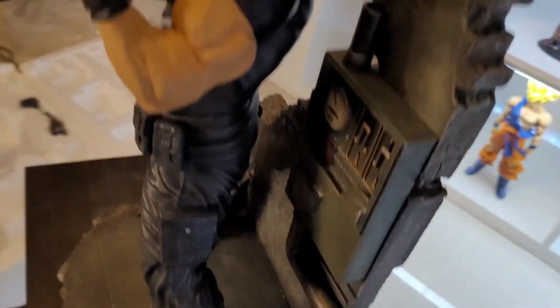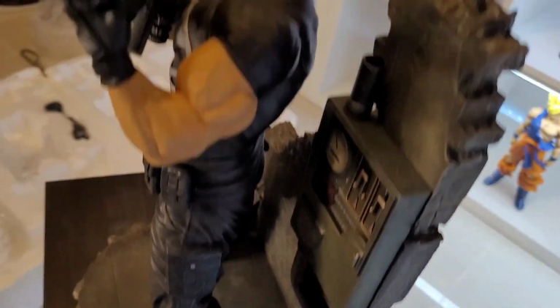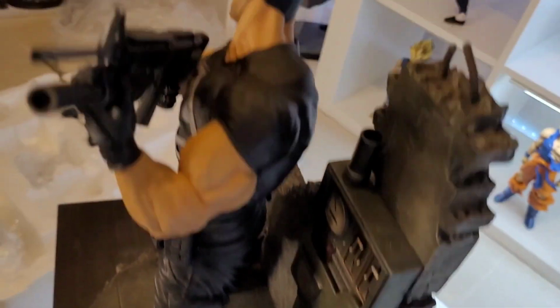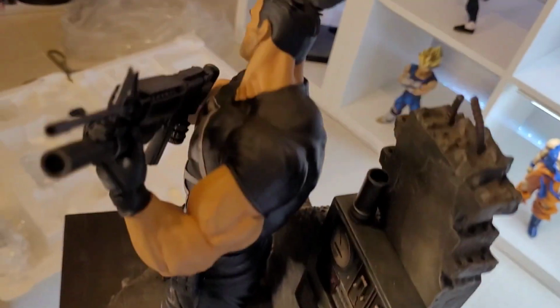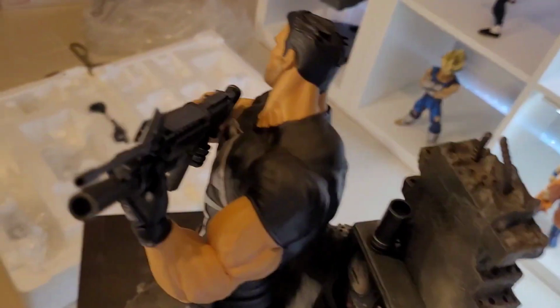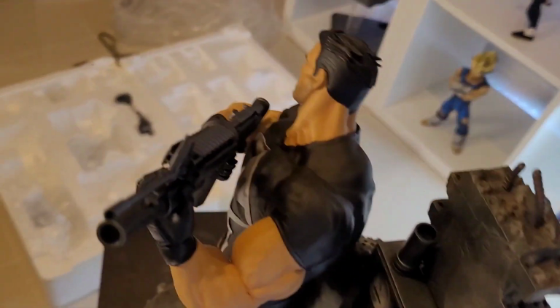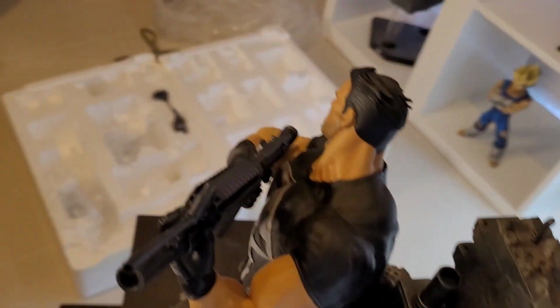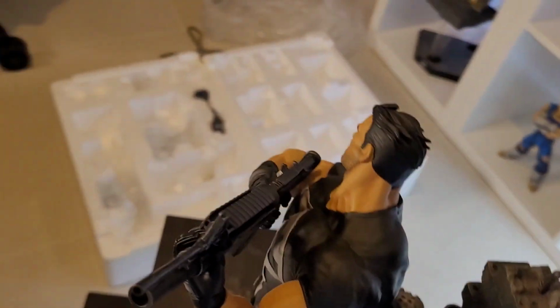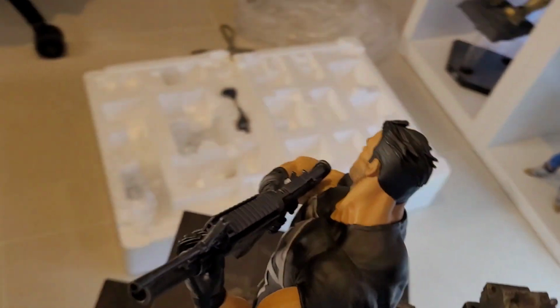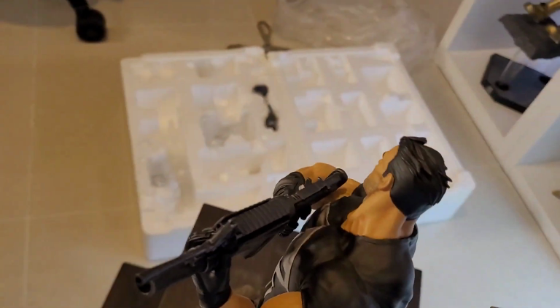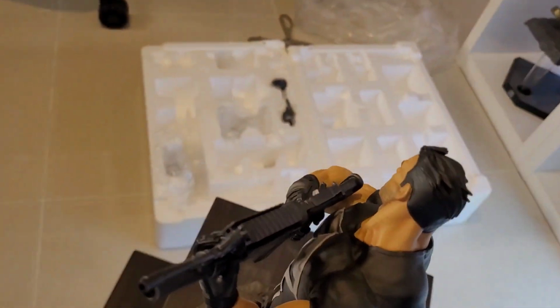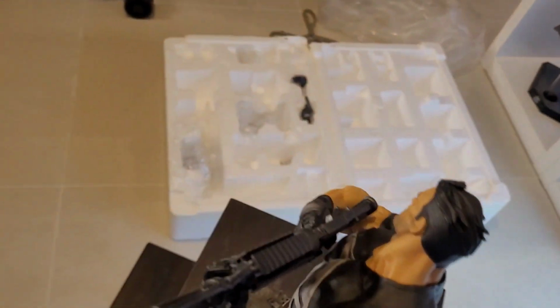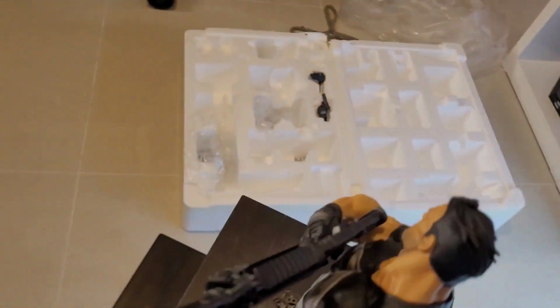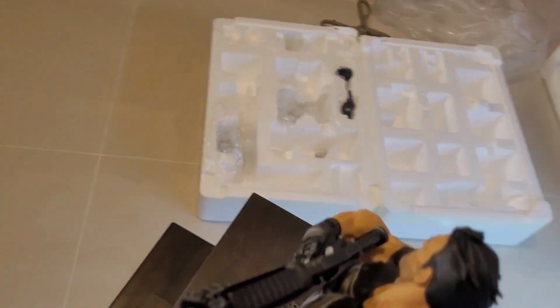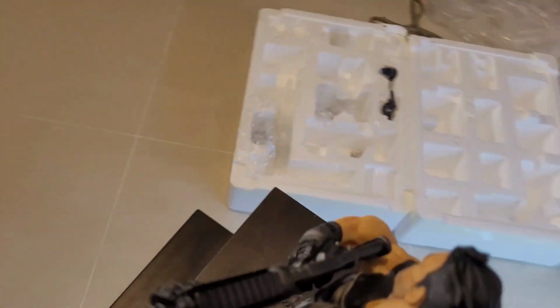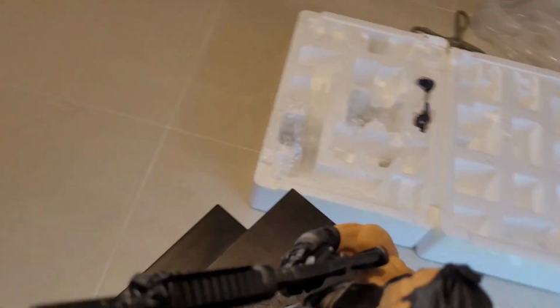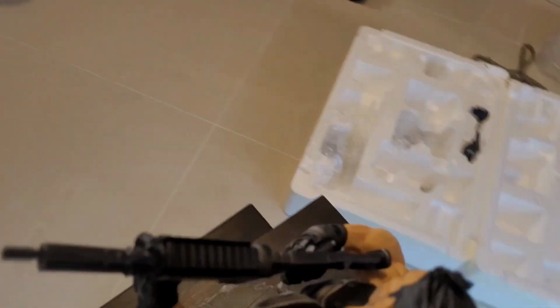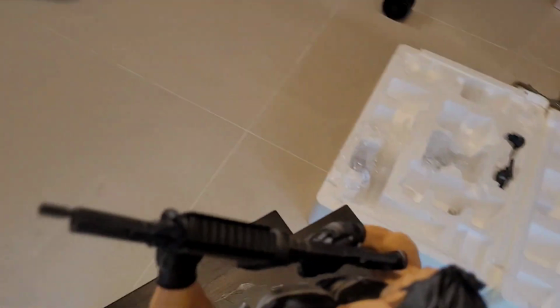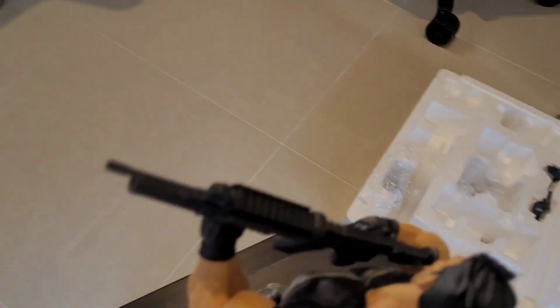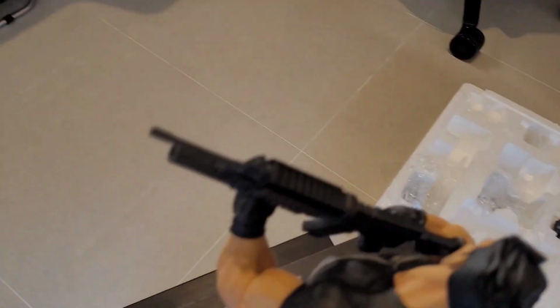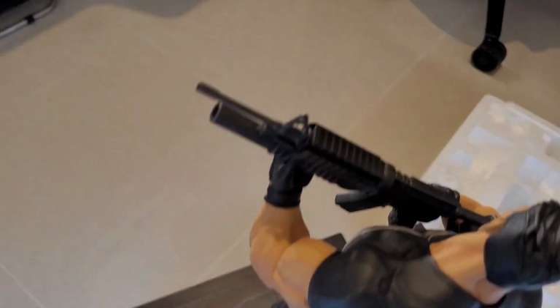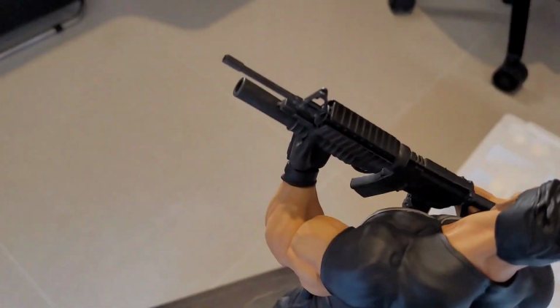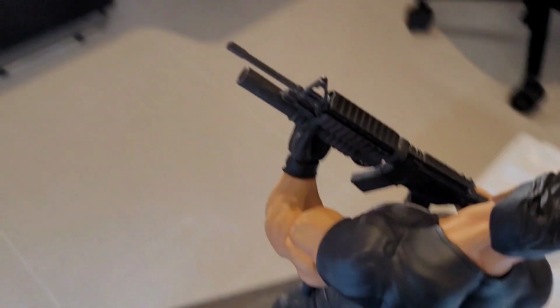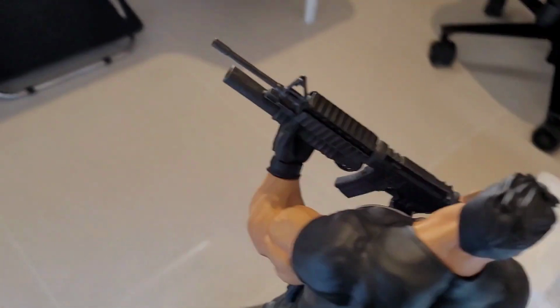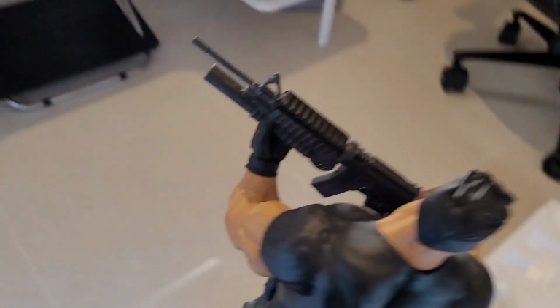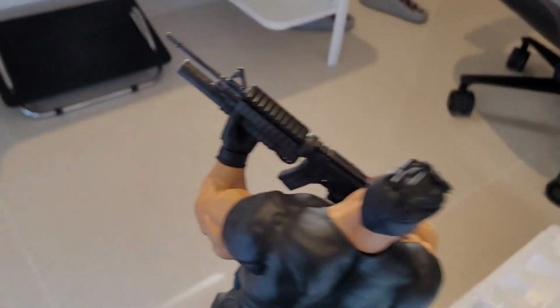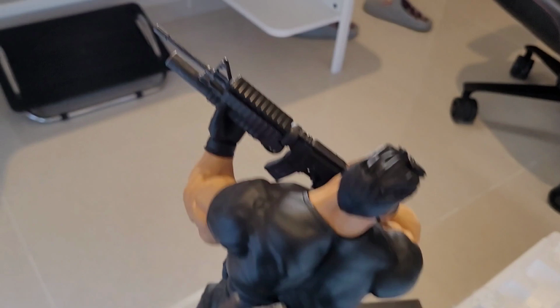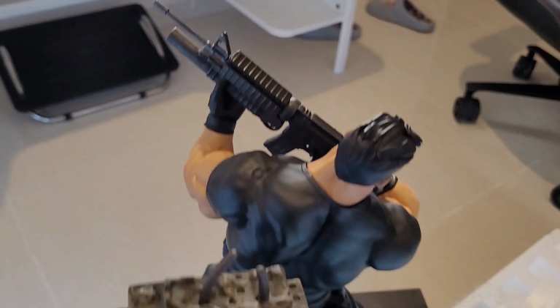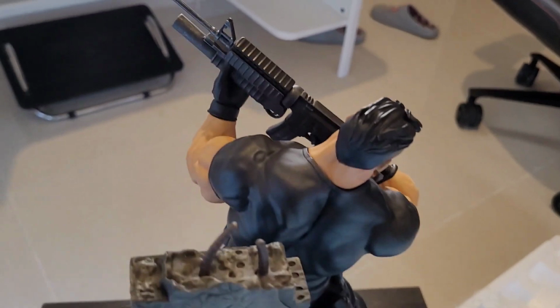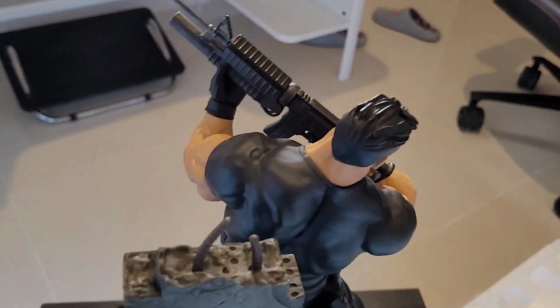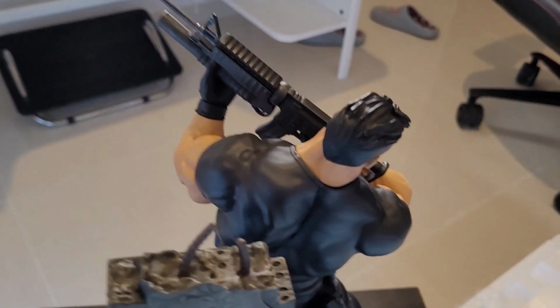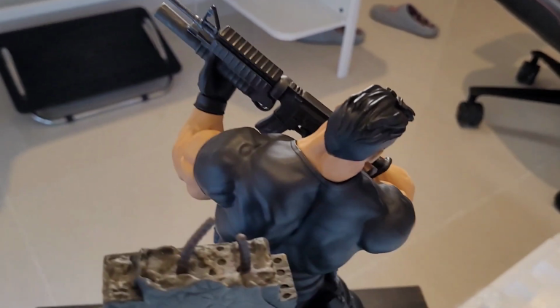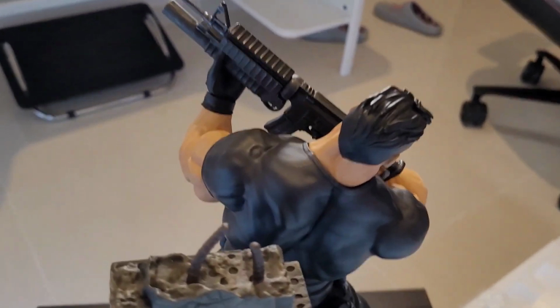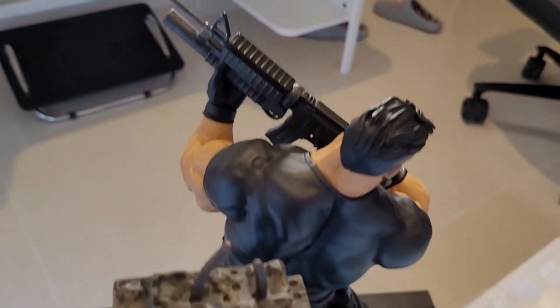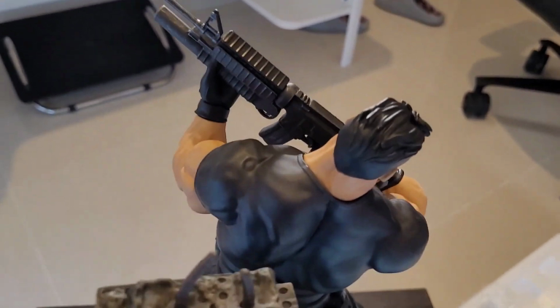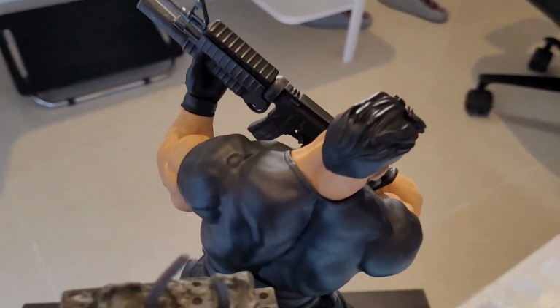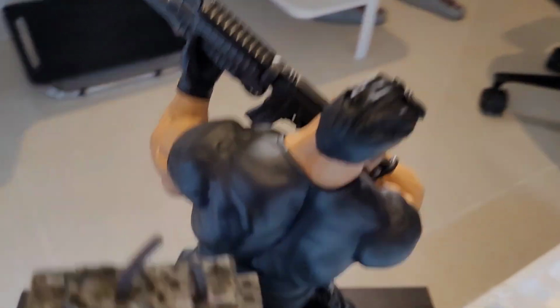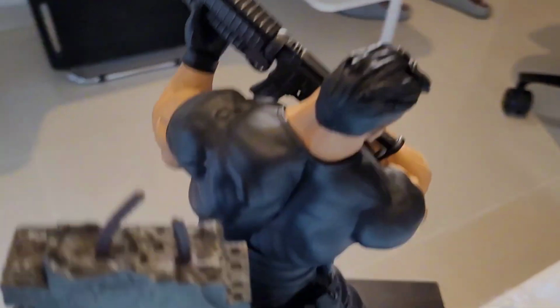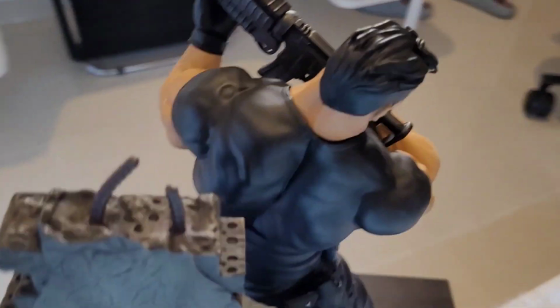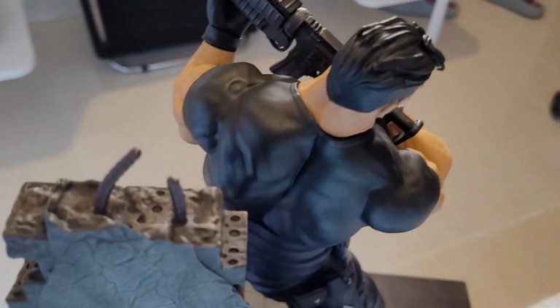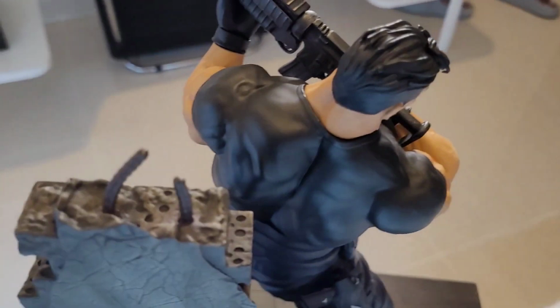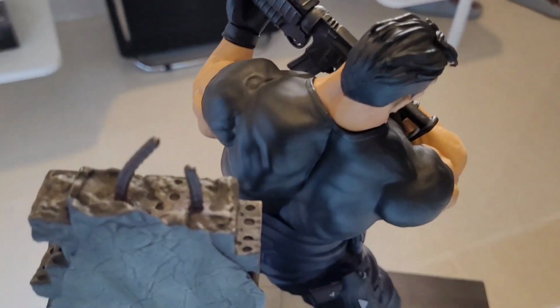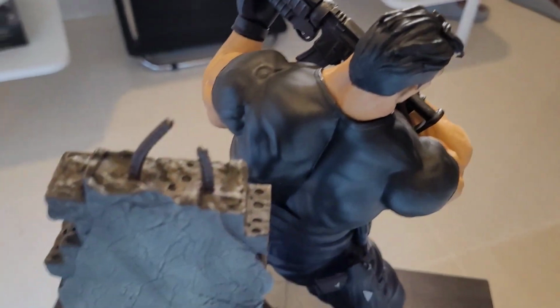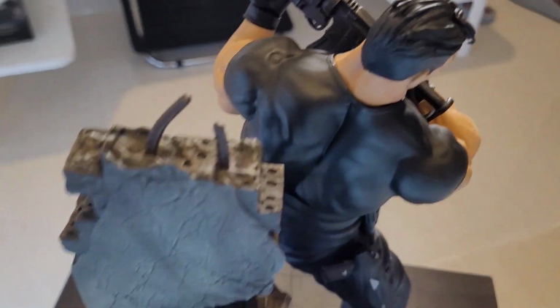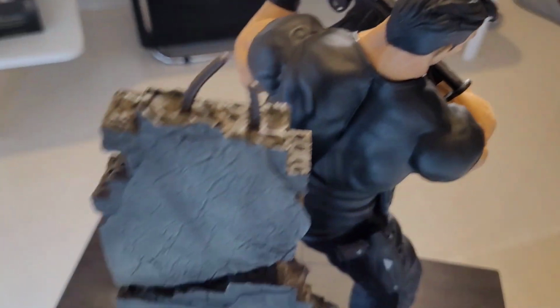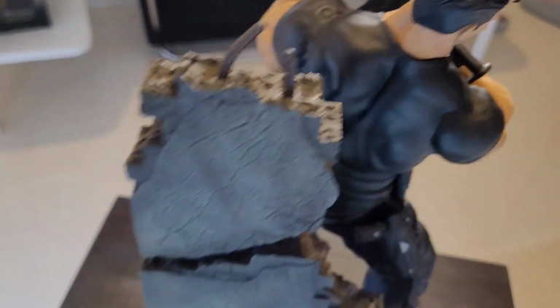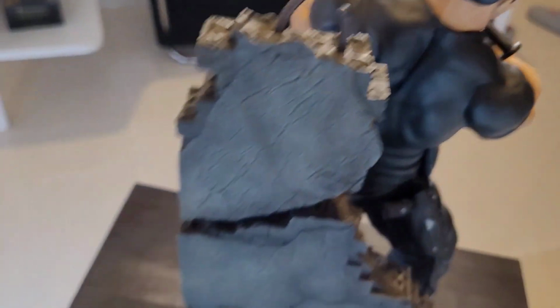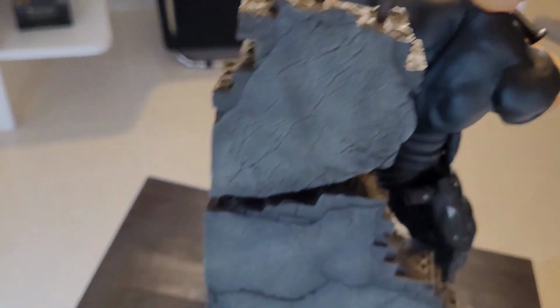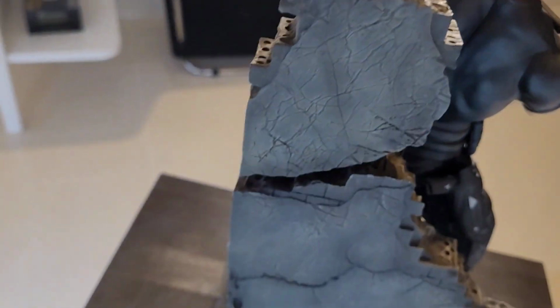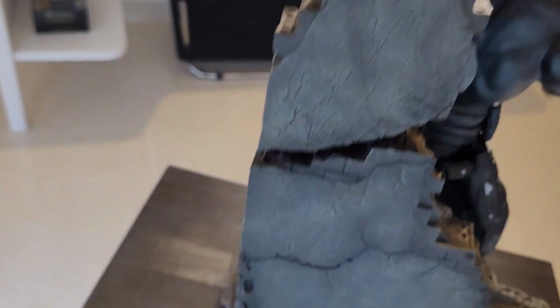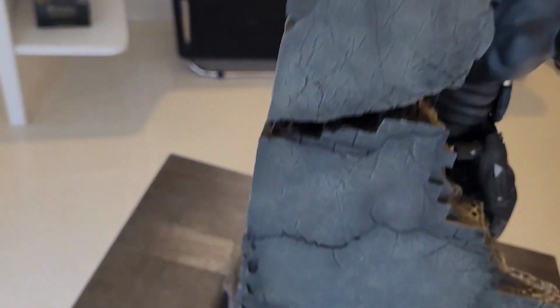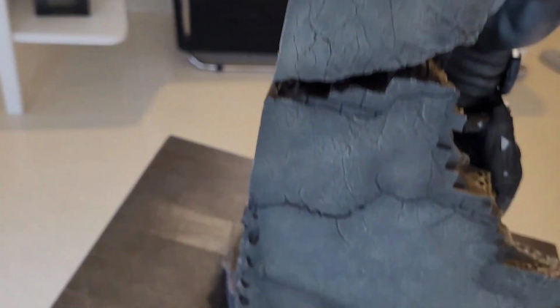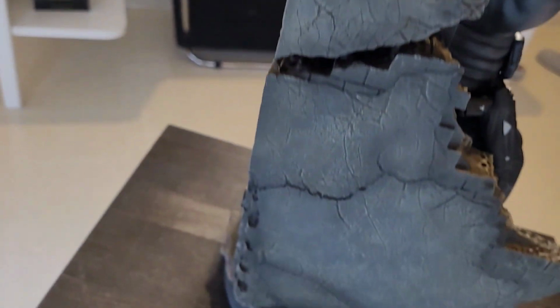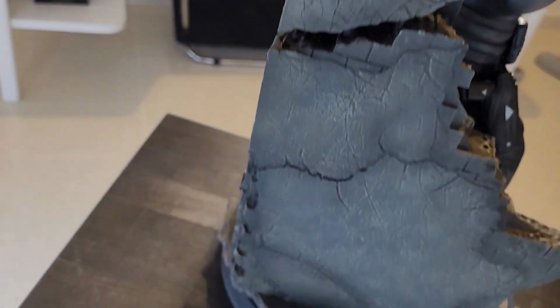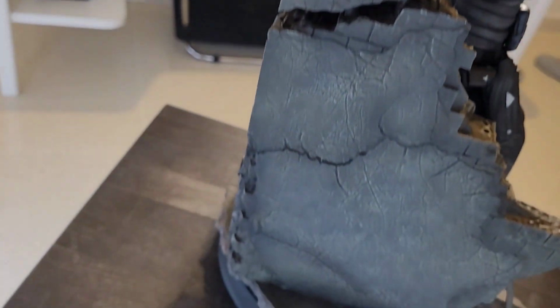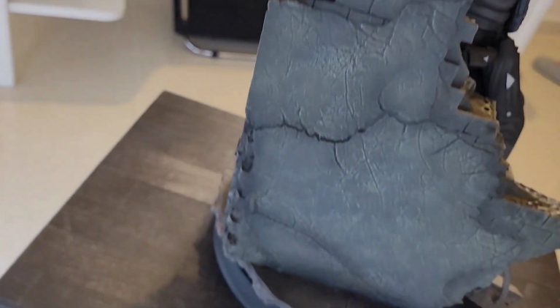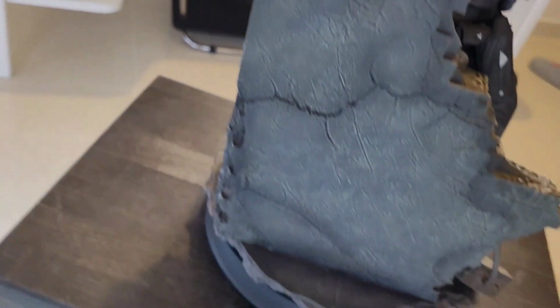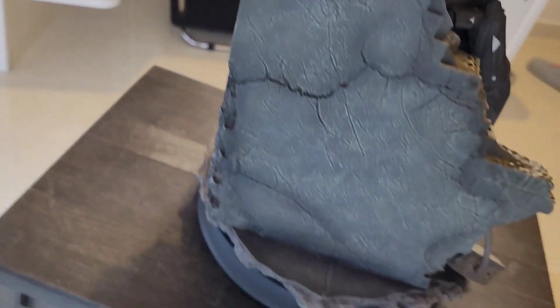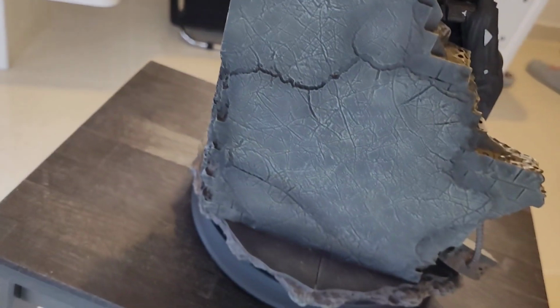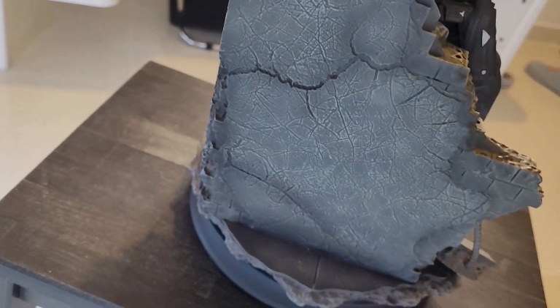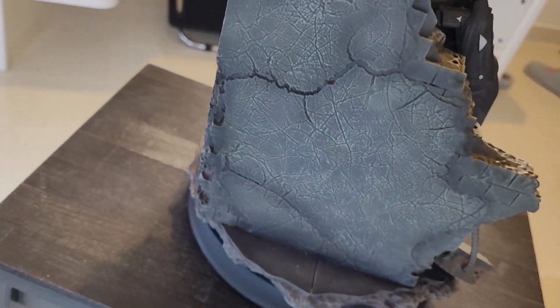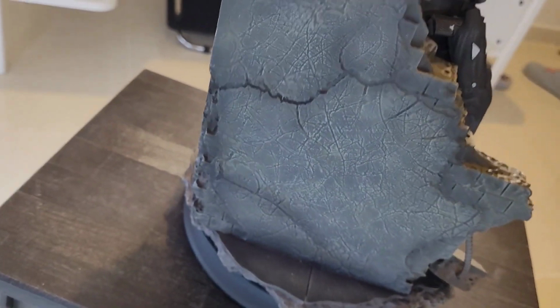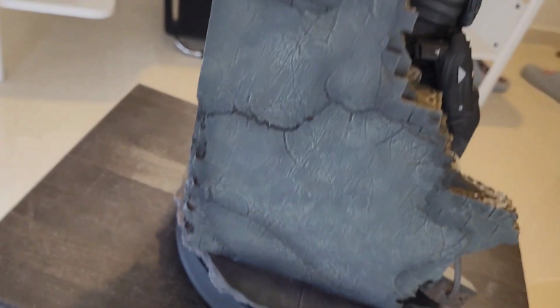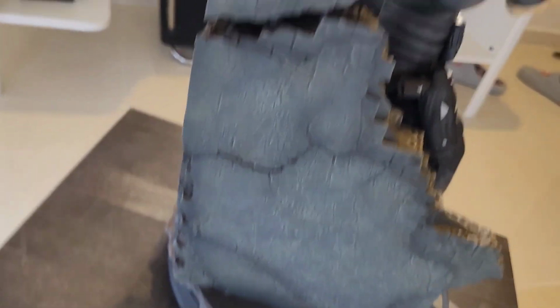That's what it looks like from behind — getting the back definition. And it's just the wall base behind him.